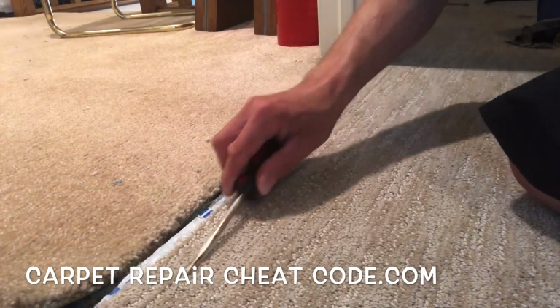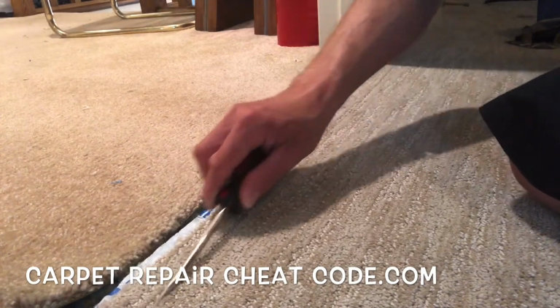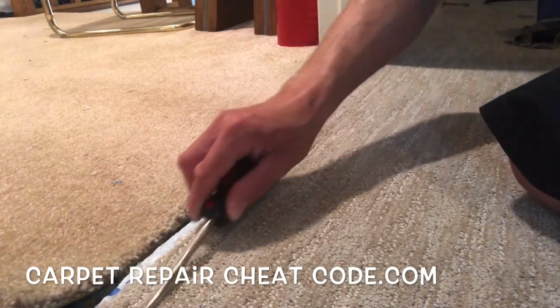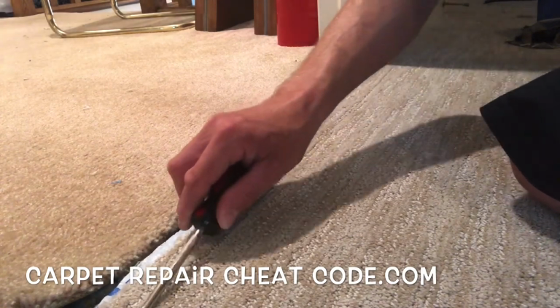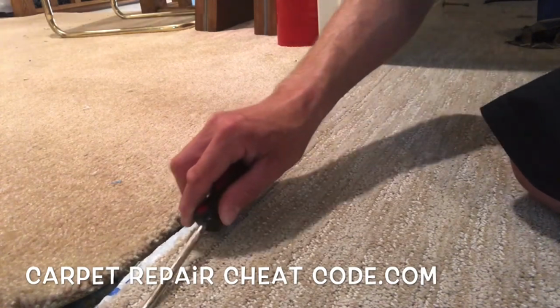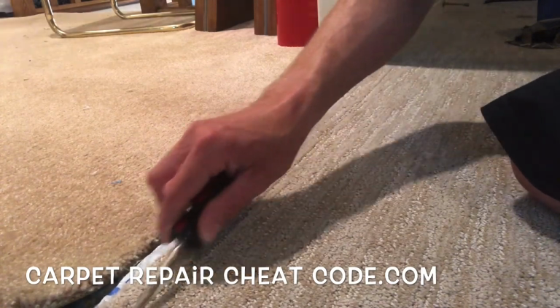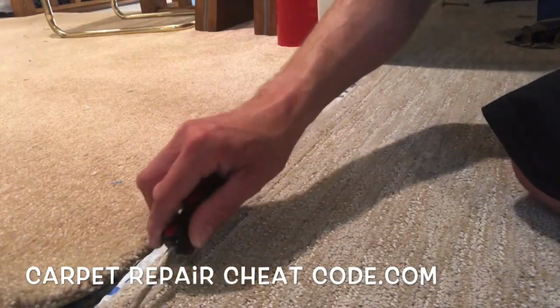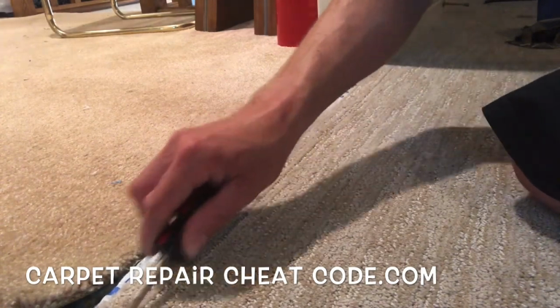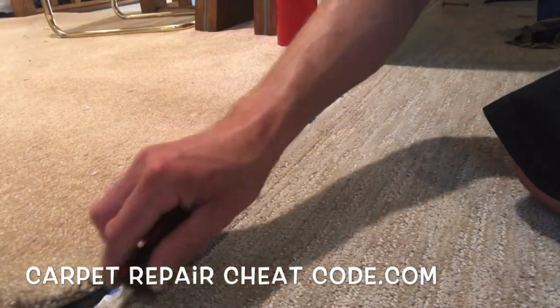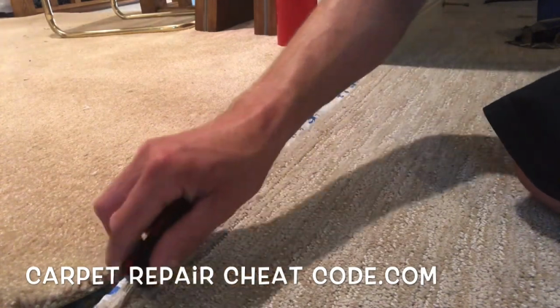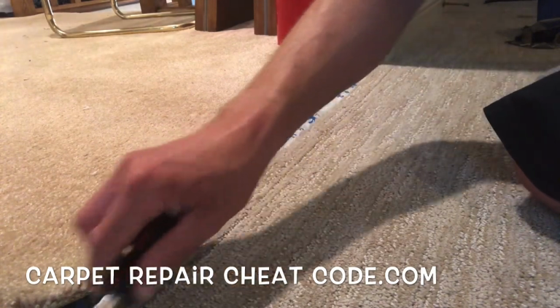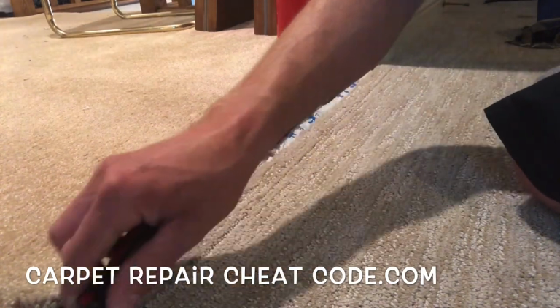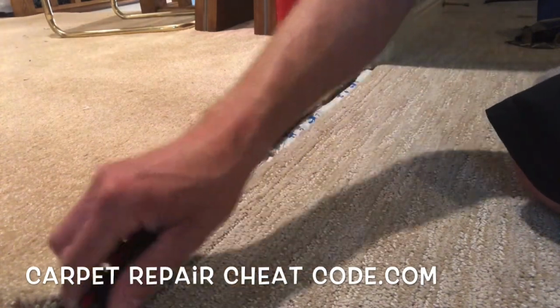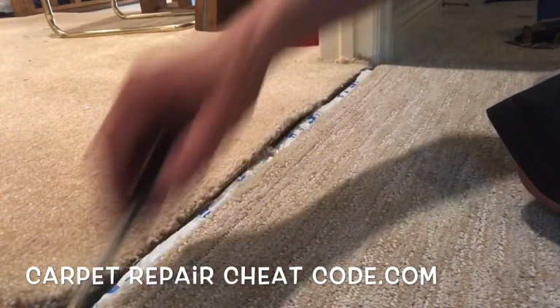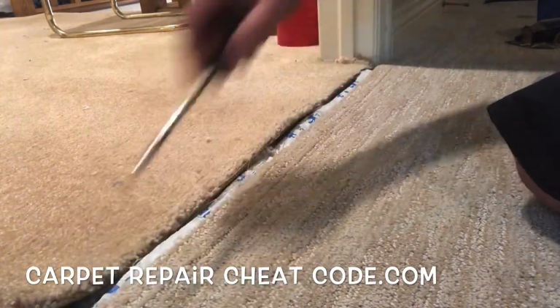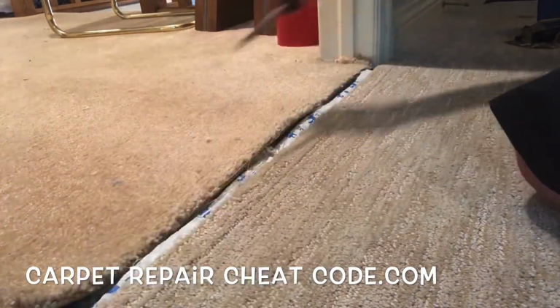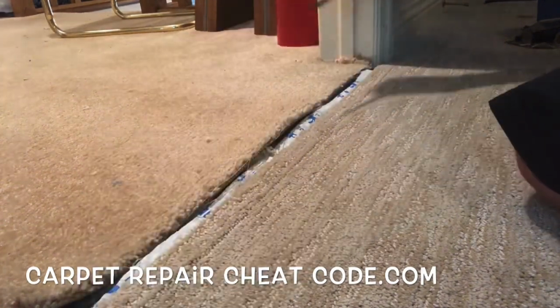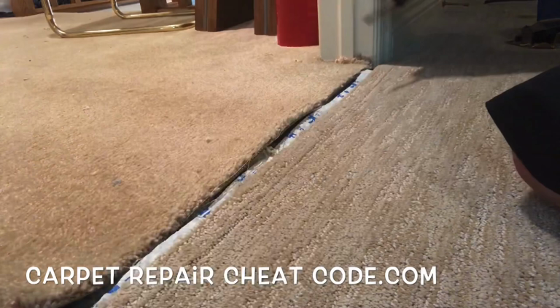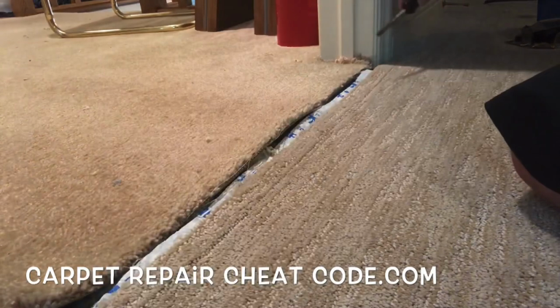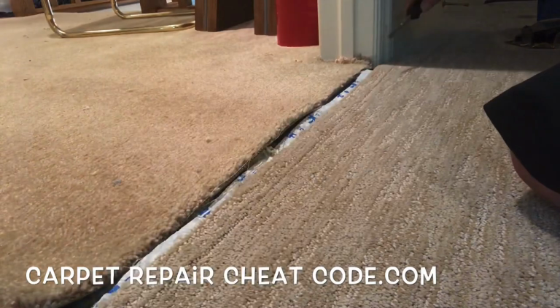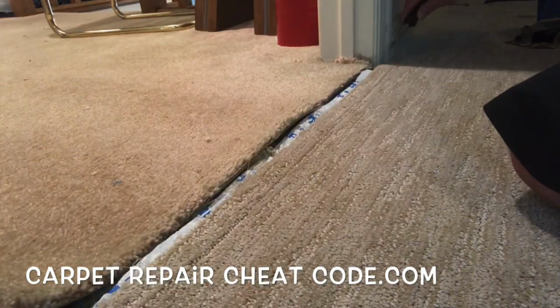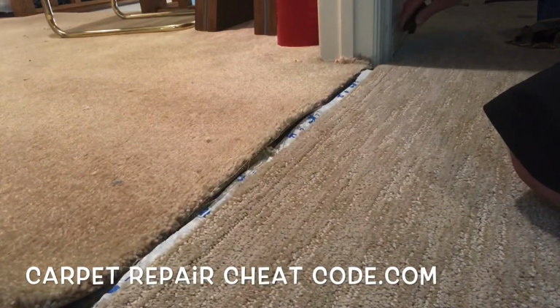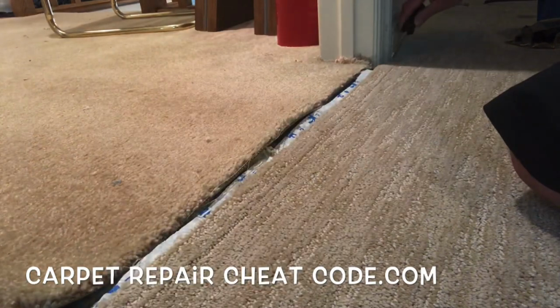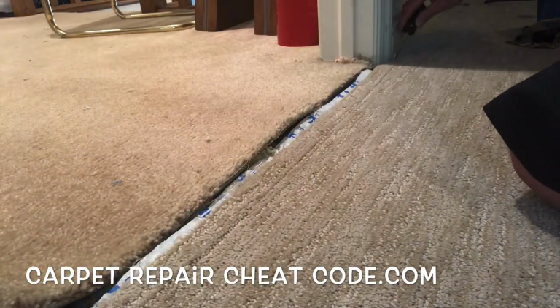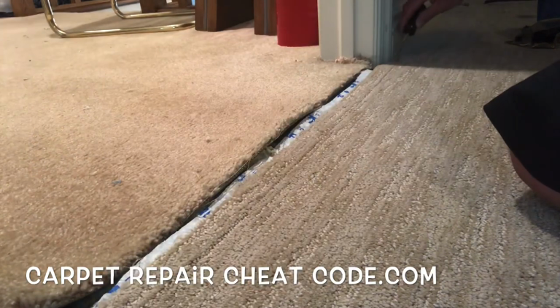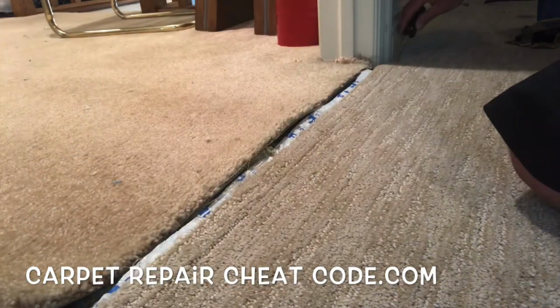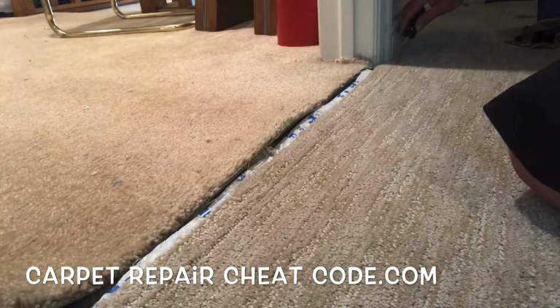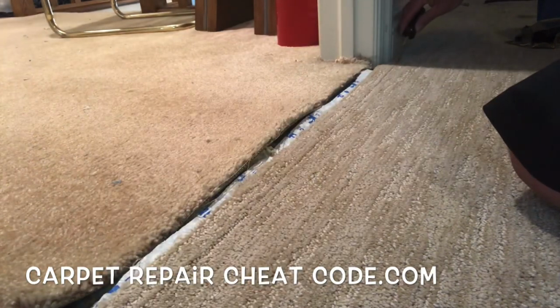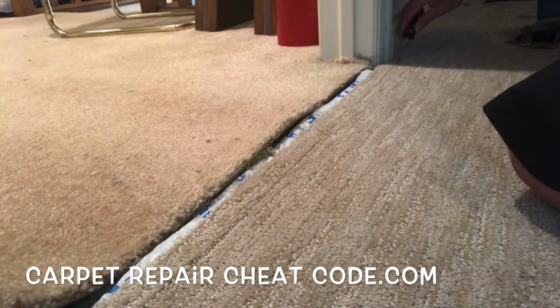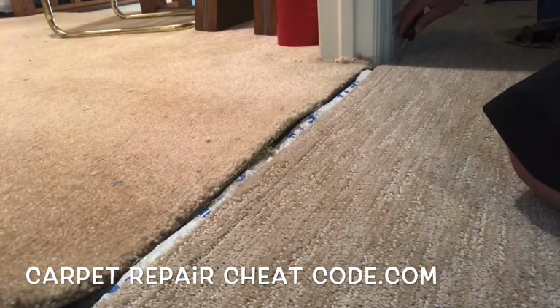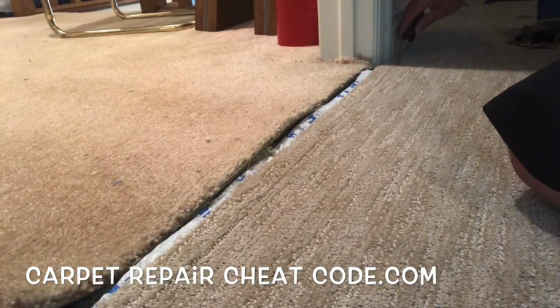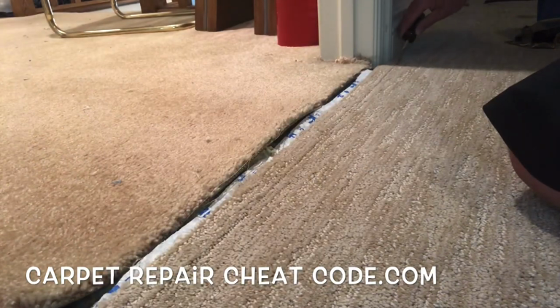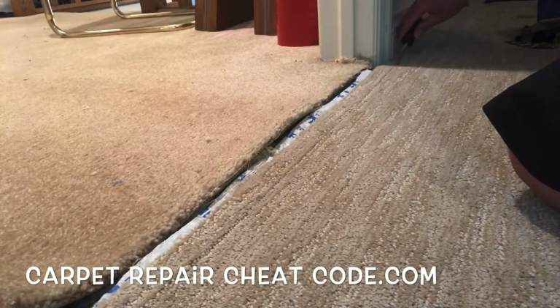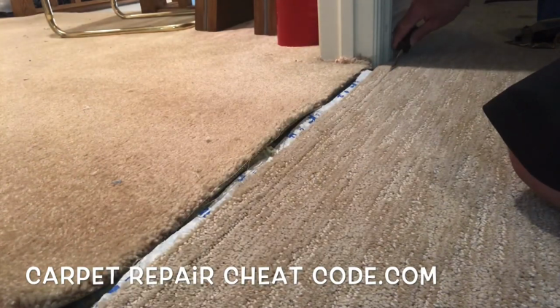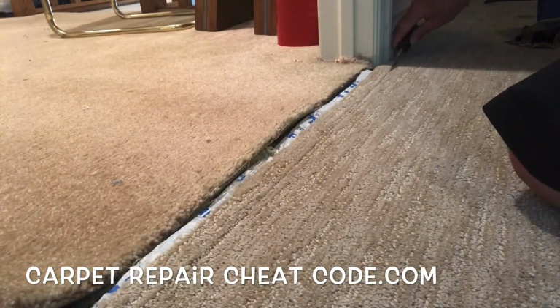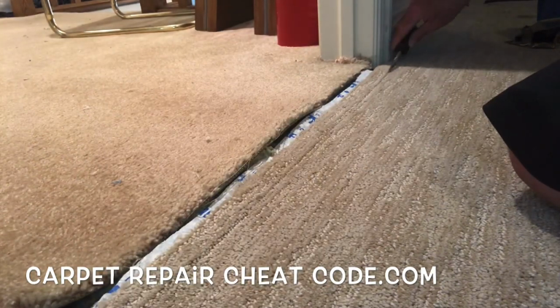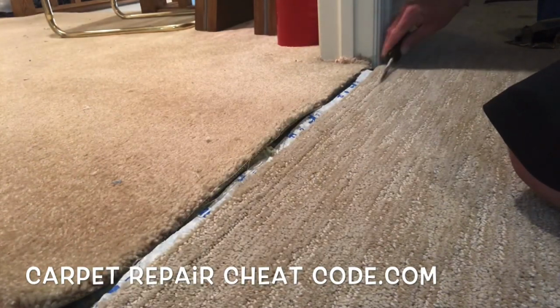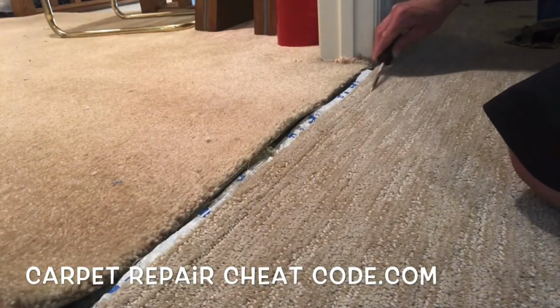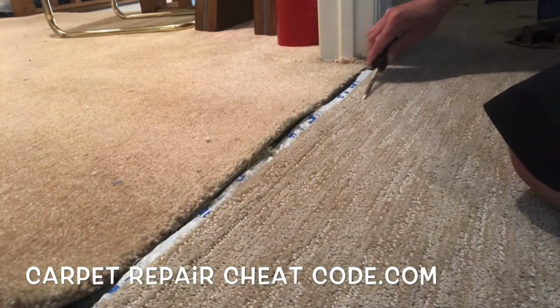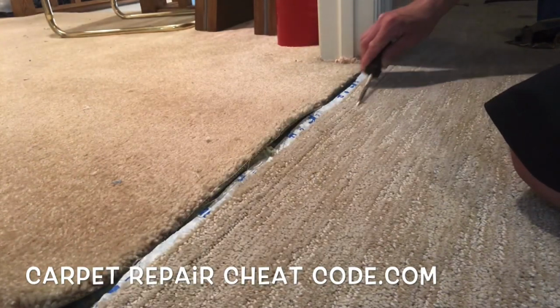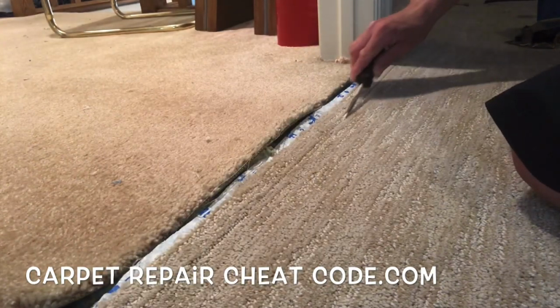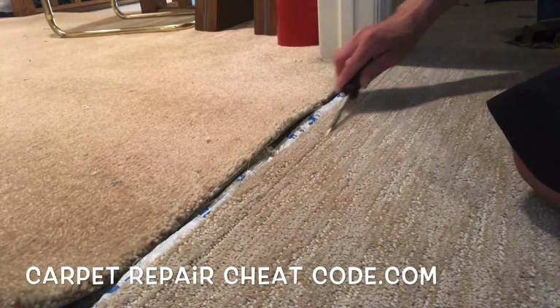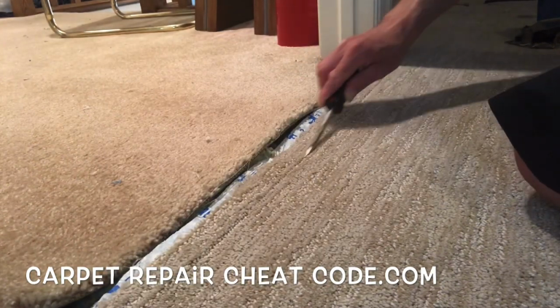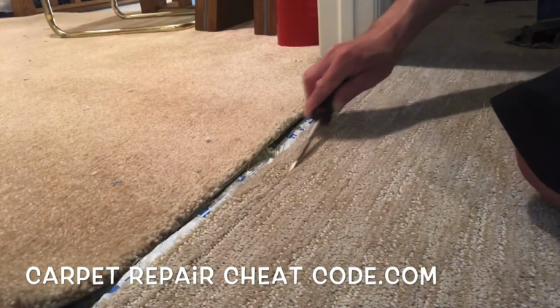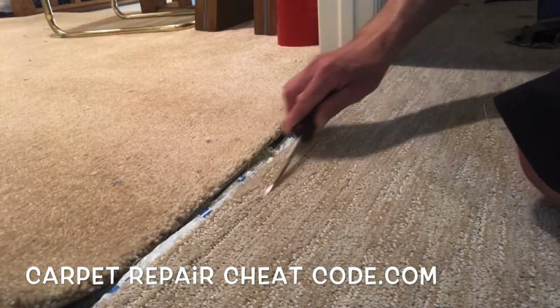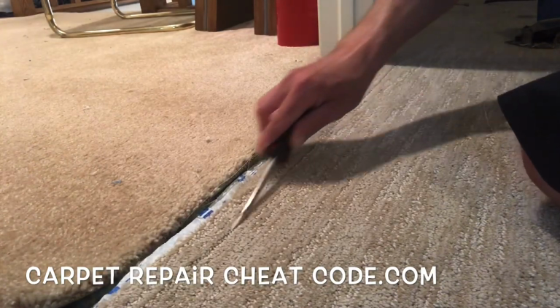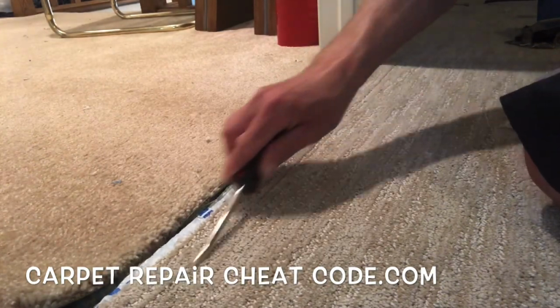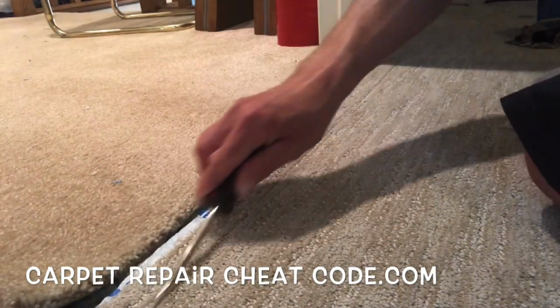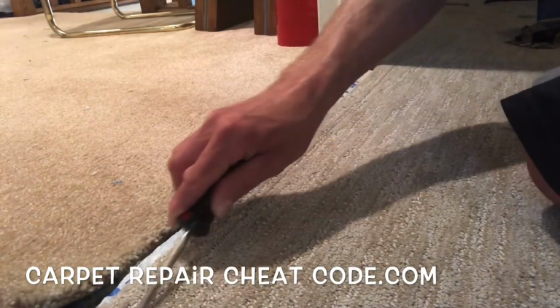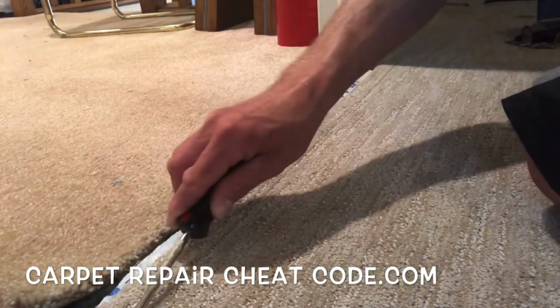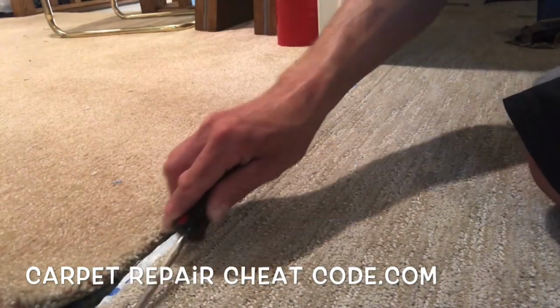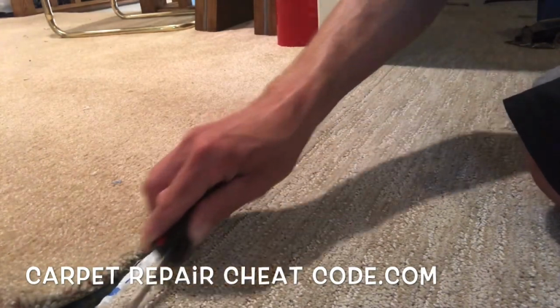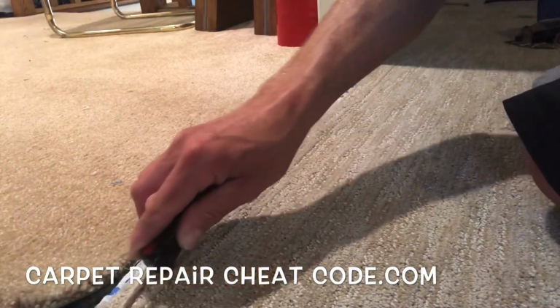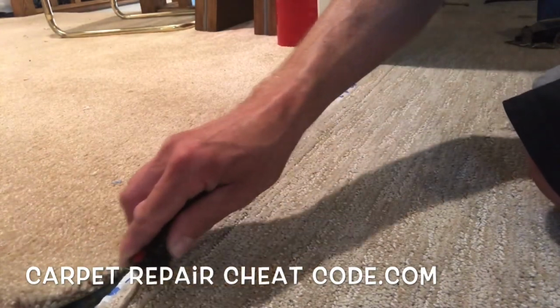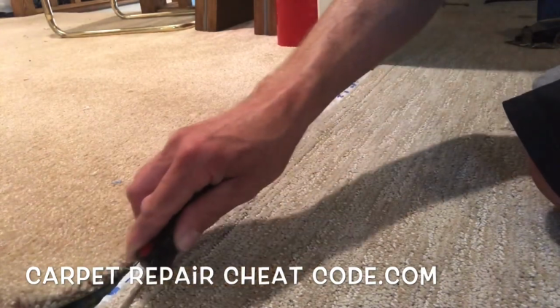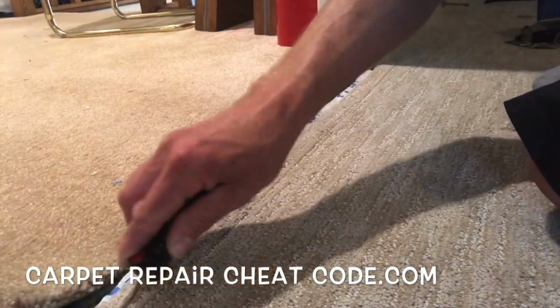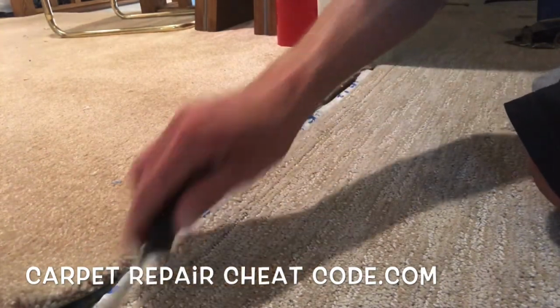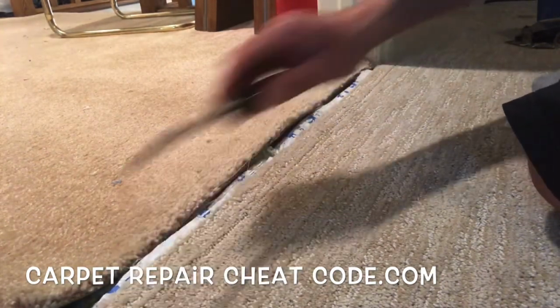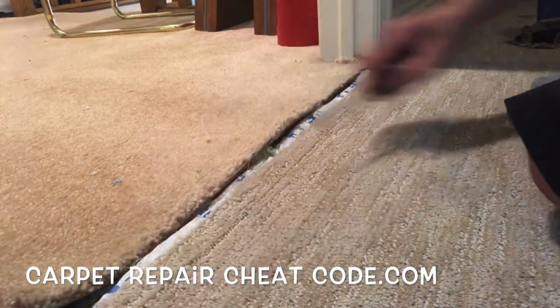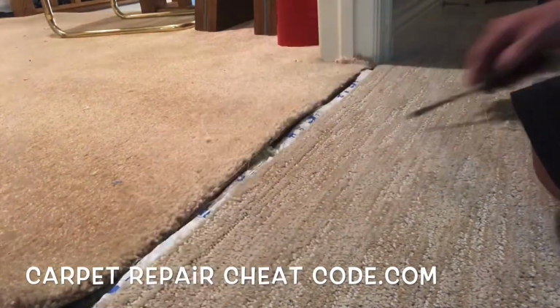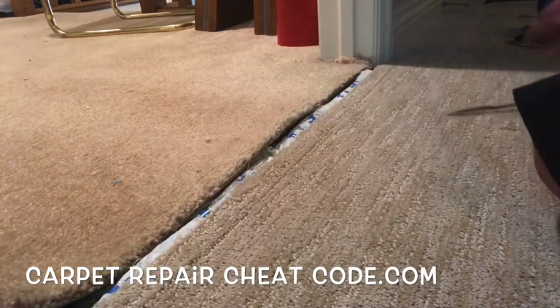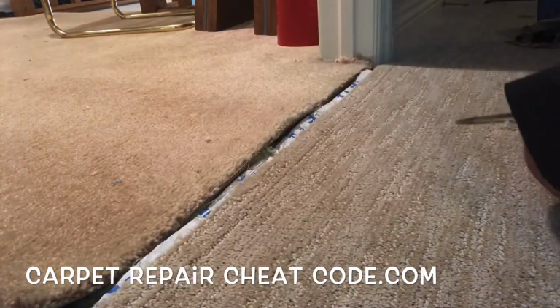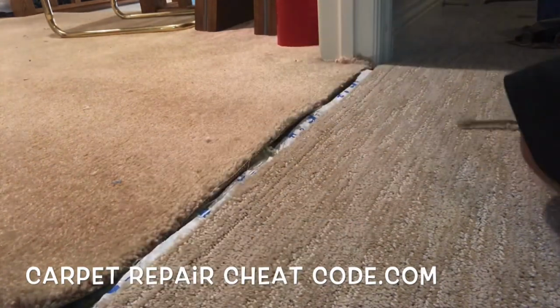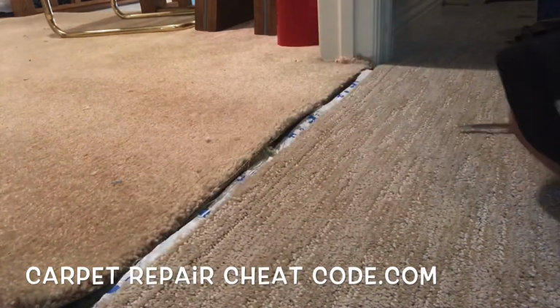What's good? It's Carpet Mike here from CarpetExpertBlueprint.com, and in this video I'm going to show you how to patch carpet in a doorway.